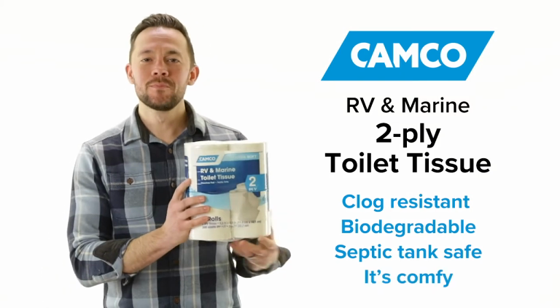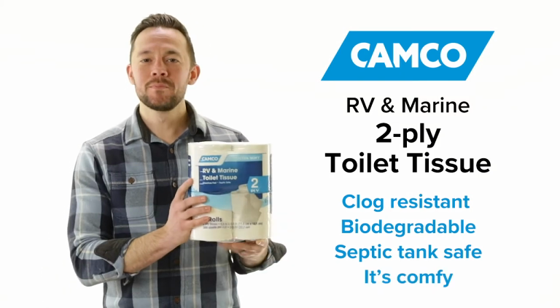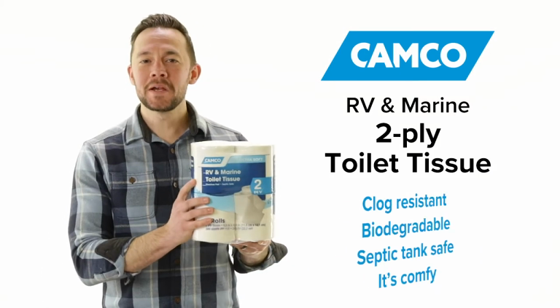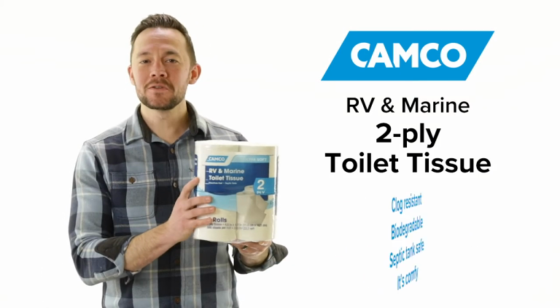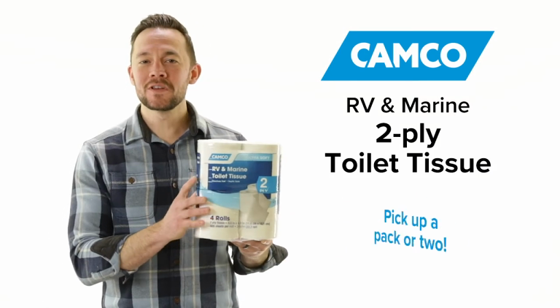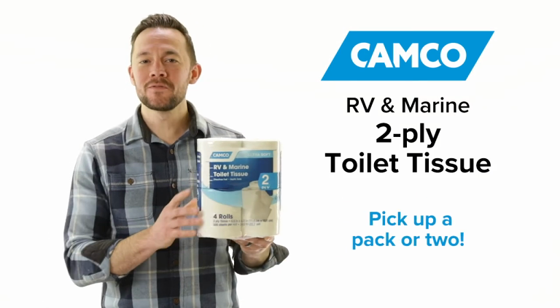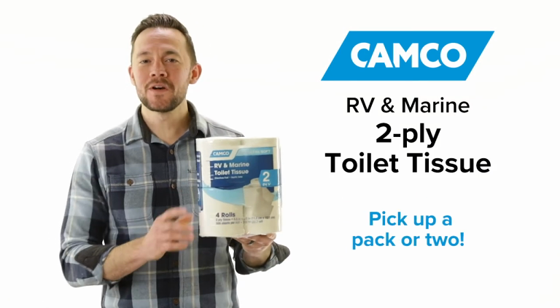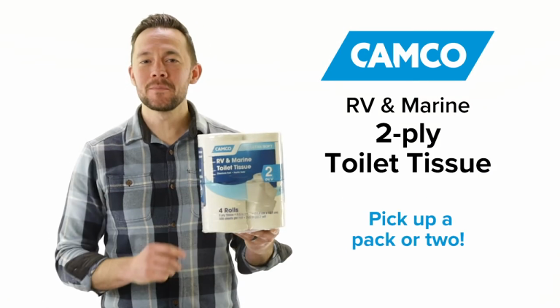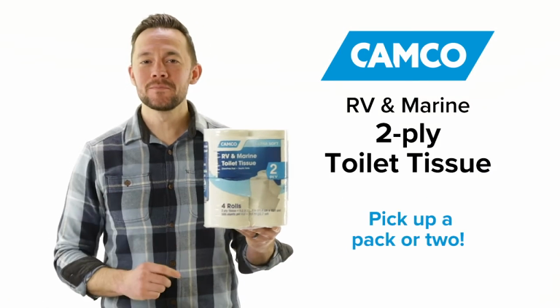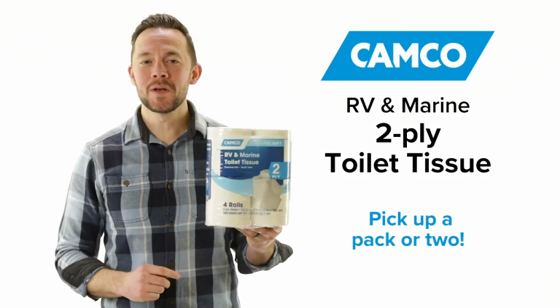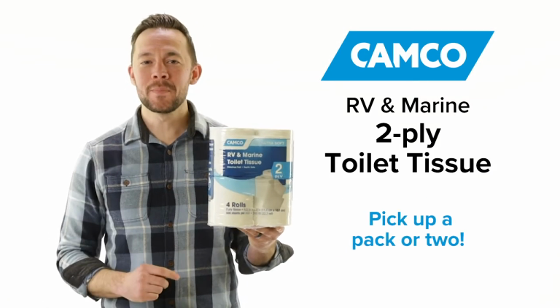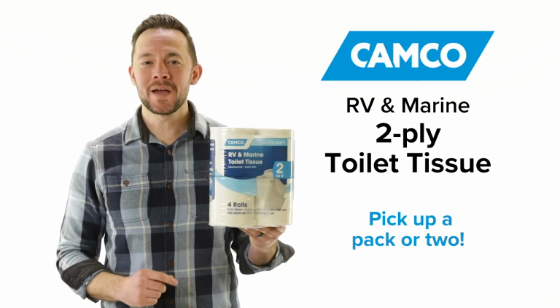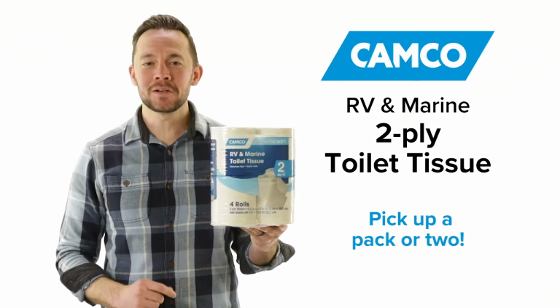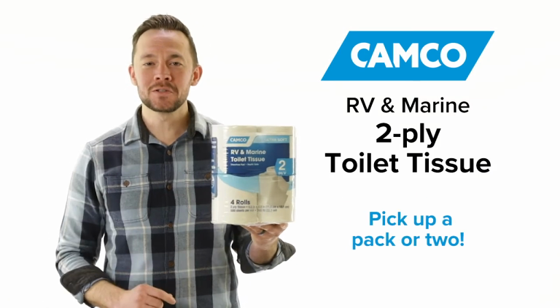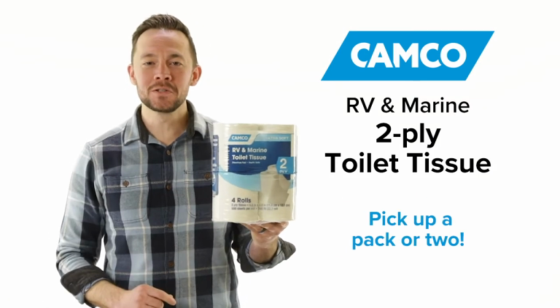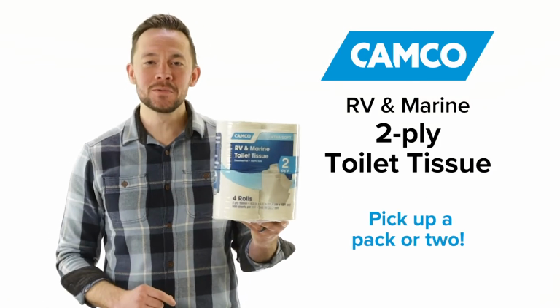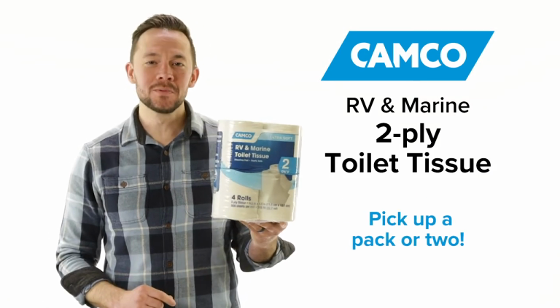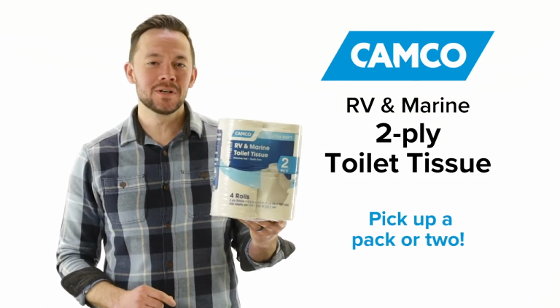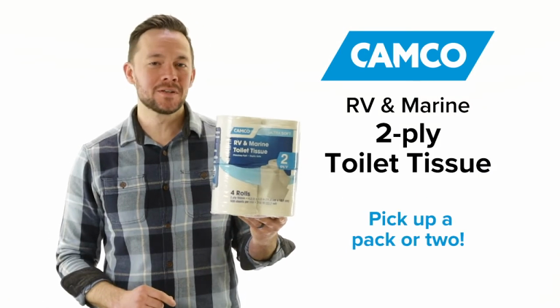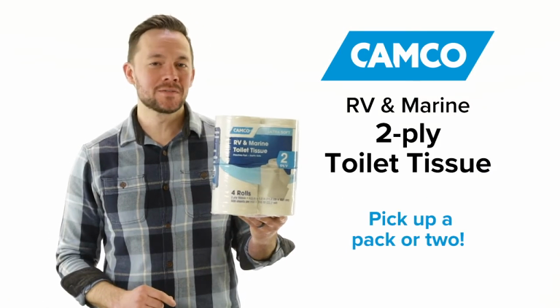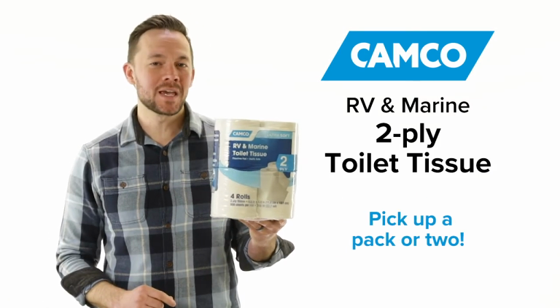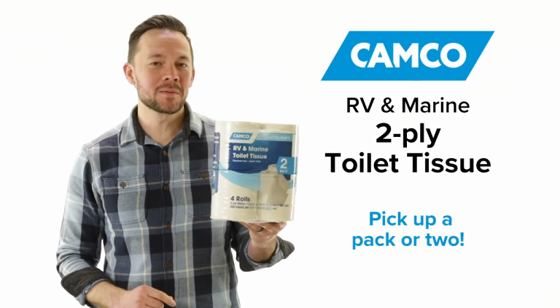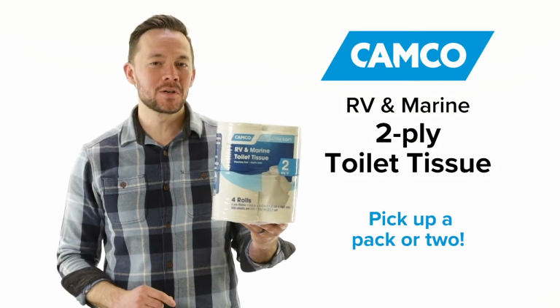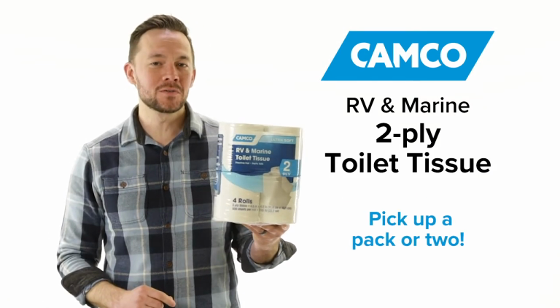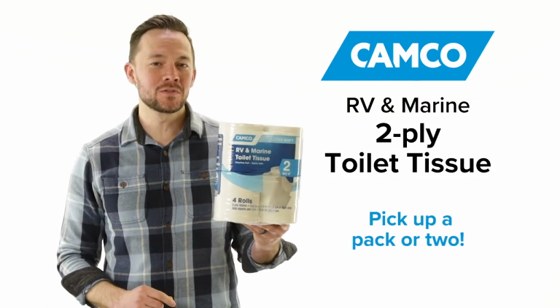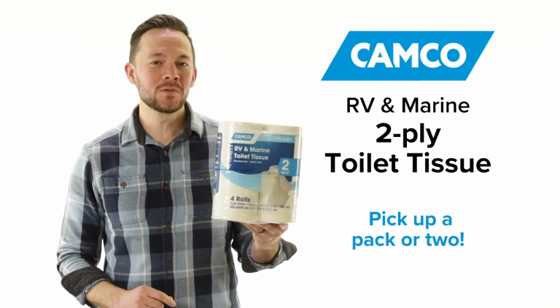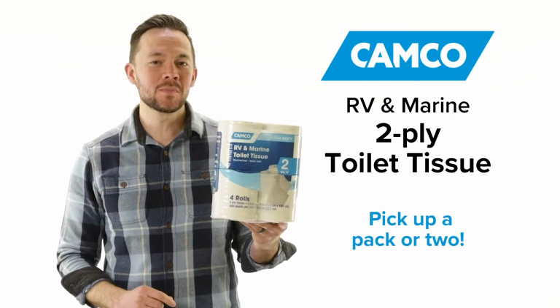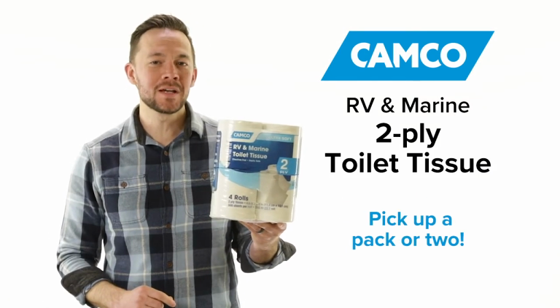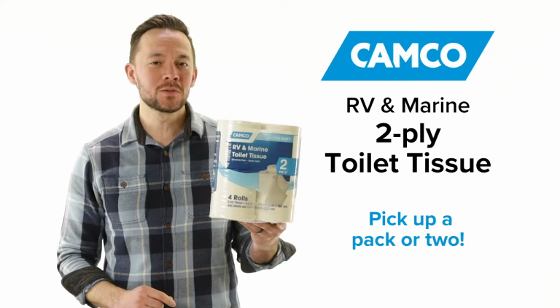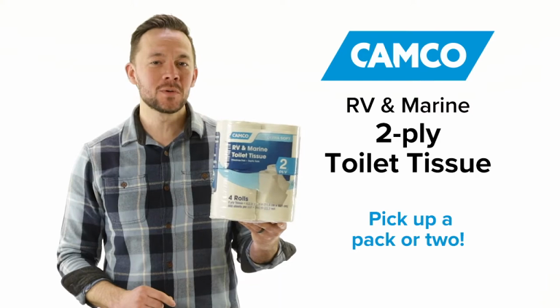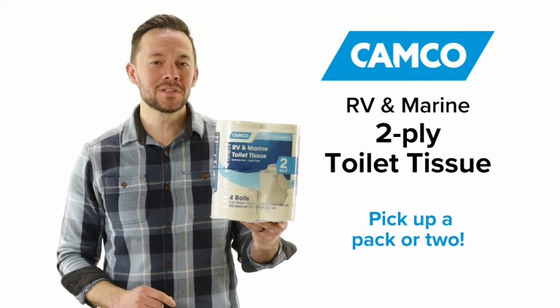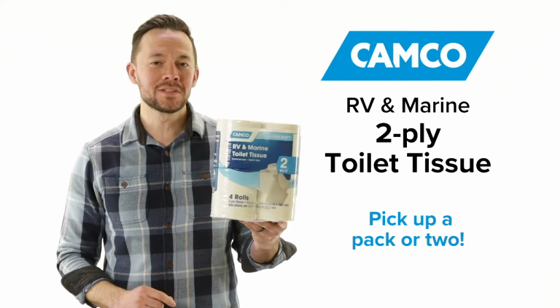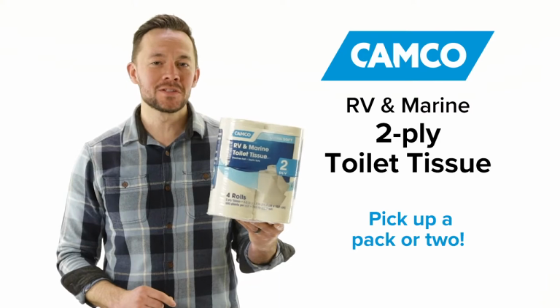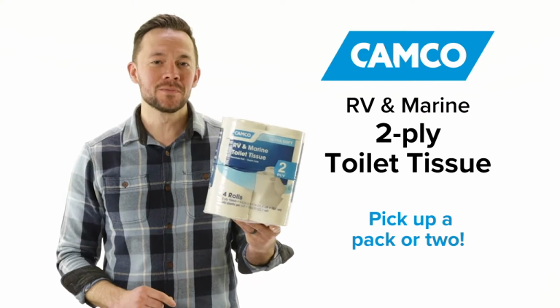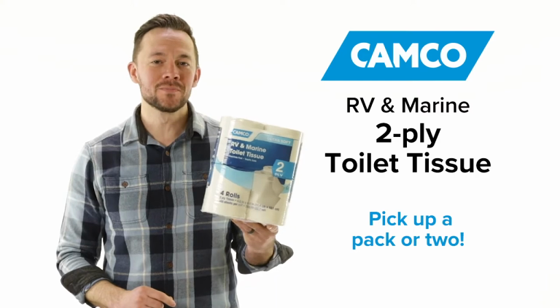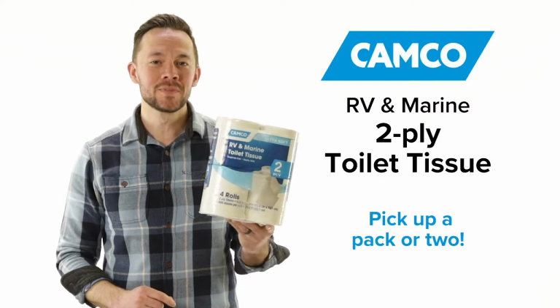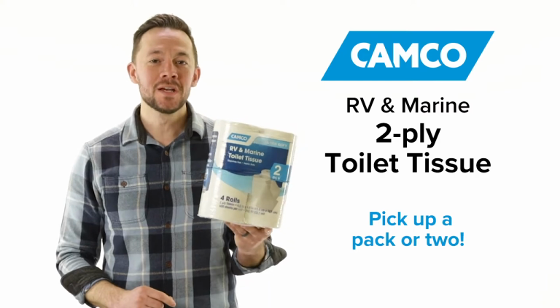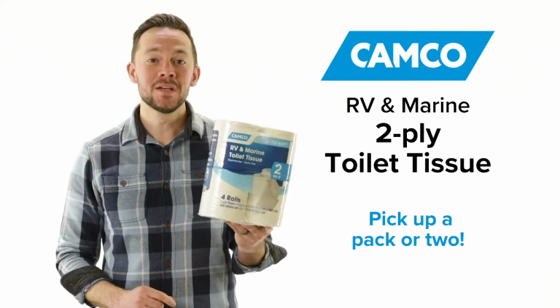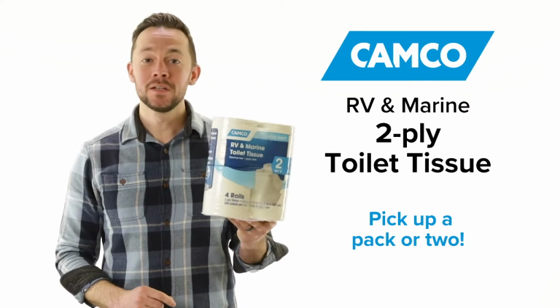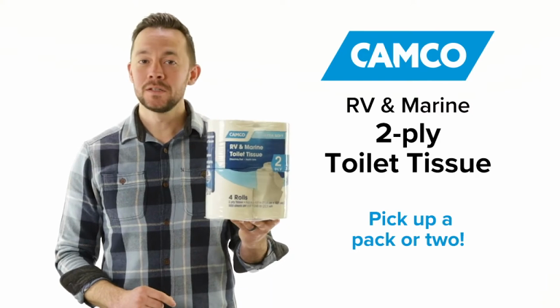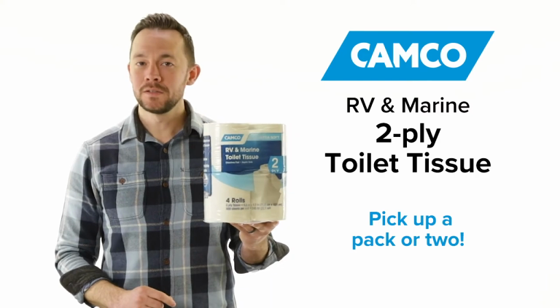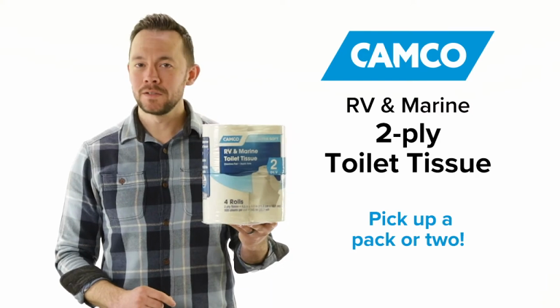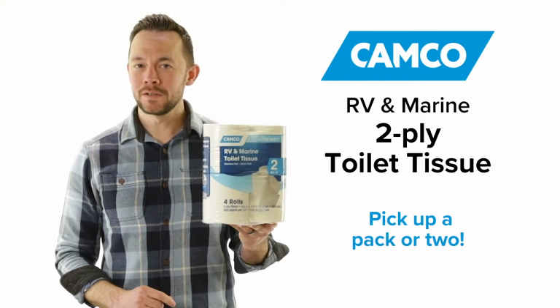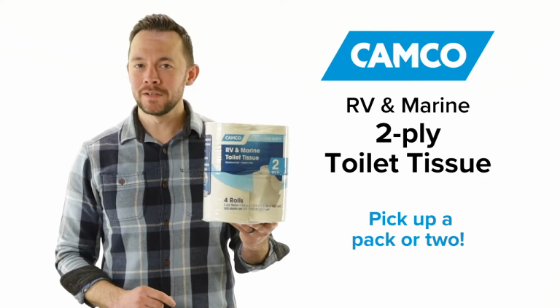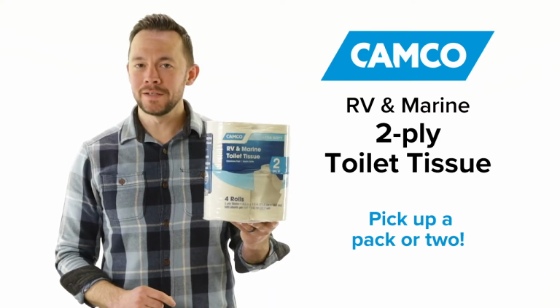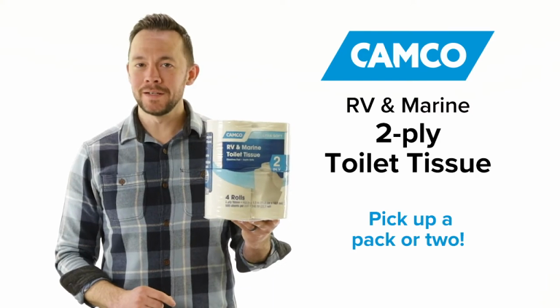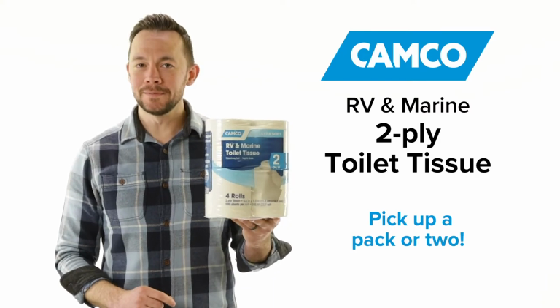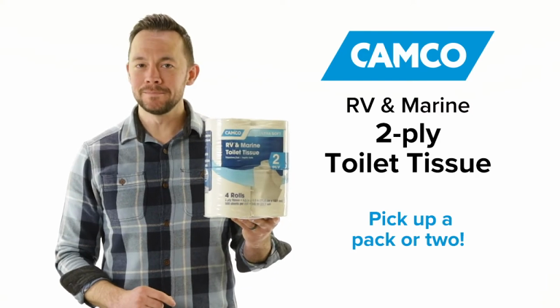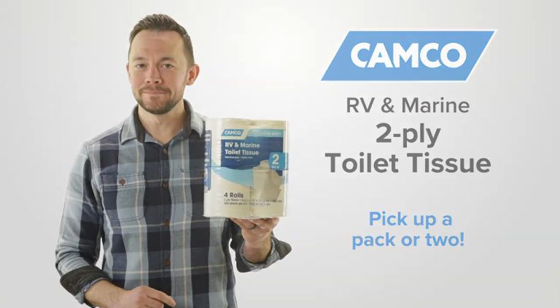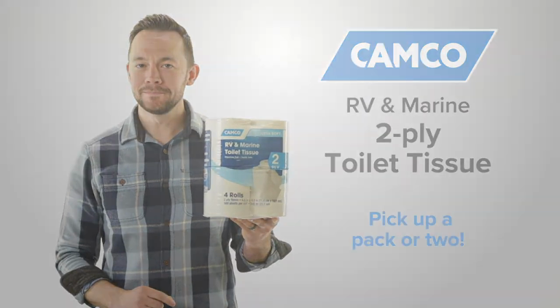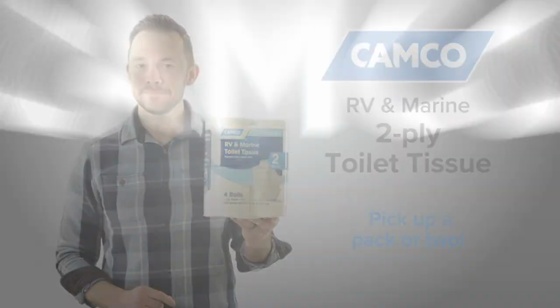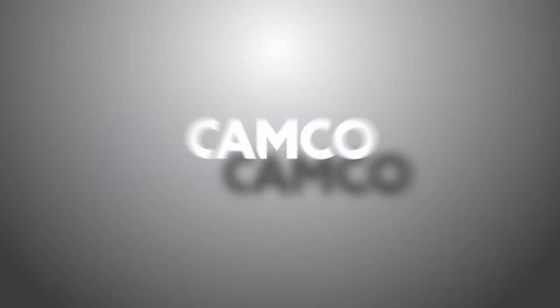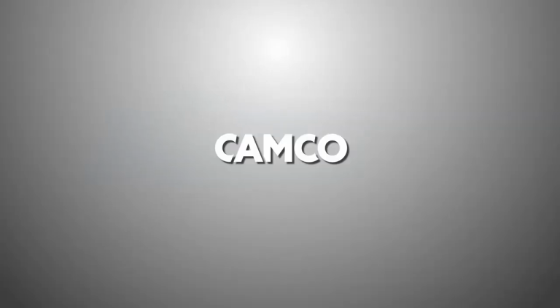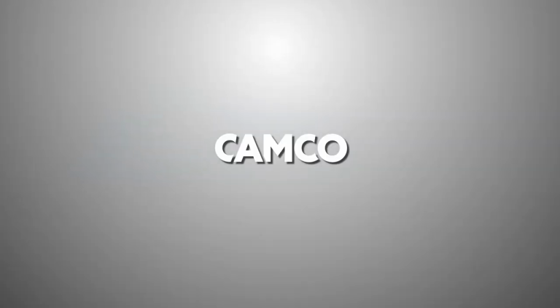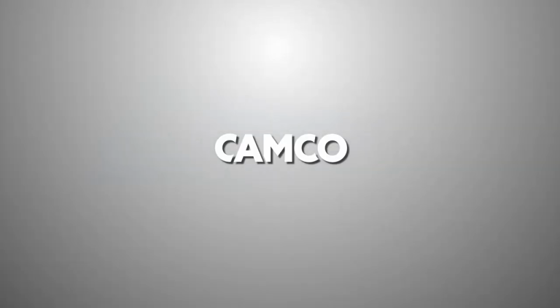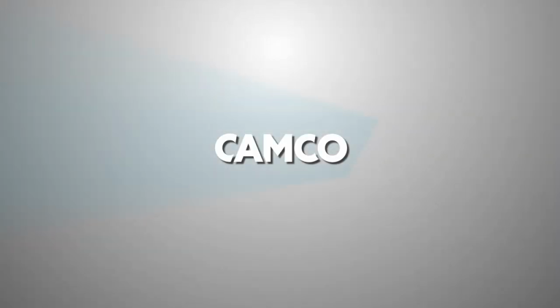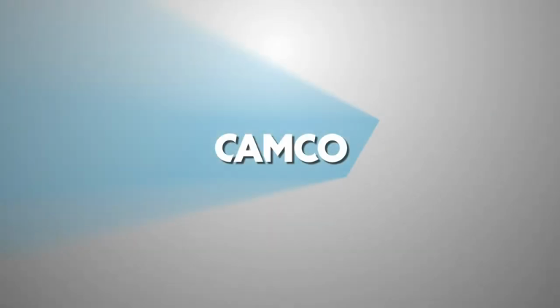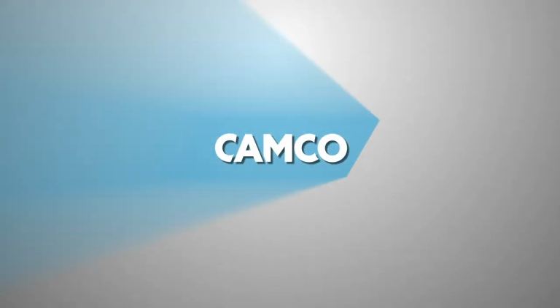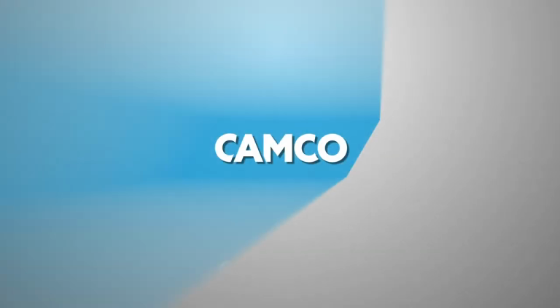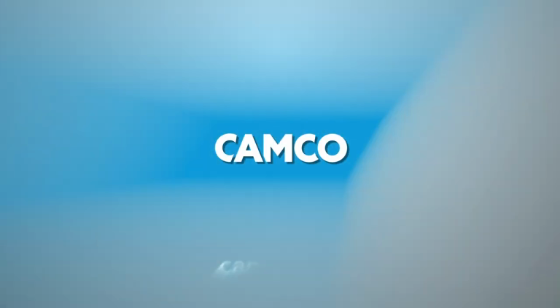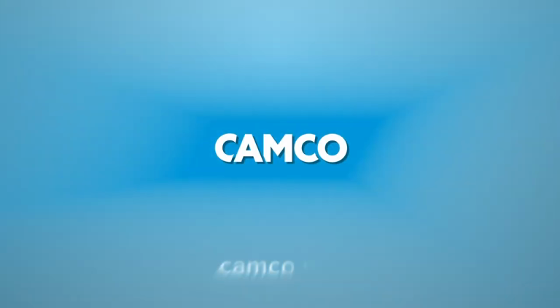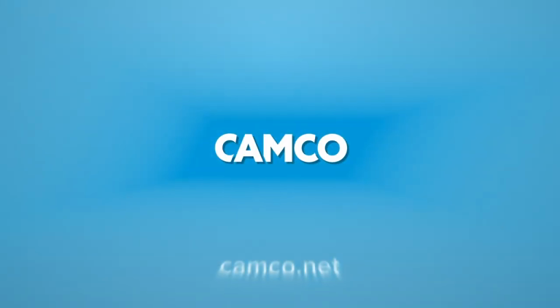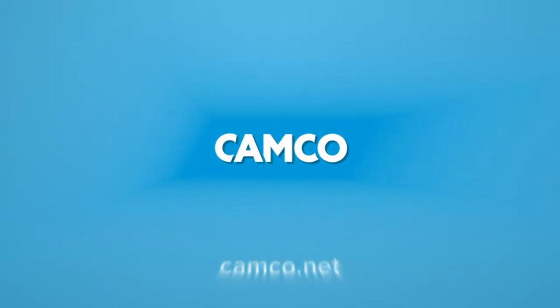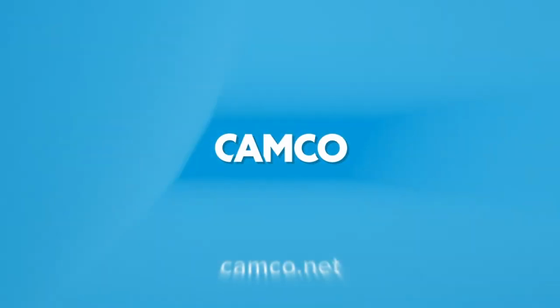Pick yourself up a pack or two of CAMCO's 2-Ply Toilet Tissue. You're gonna need it. CAMCO.NET